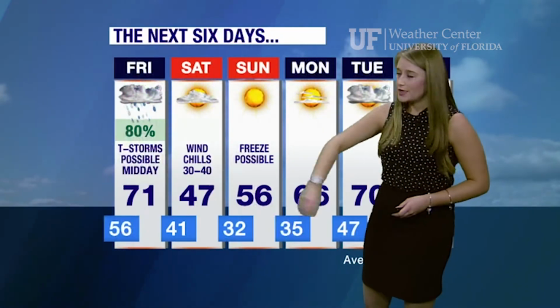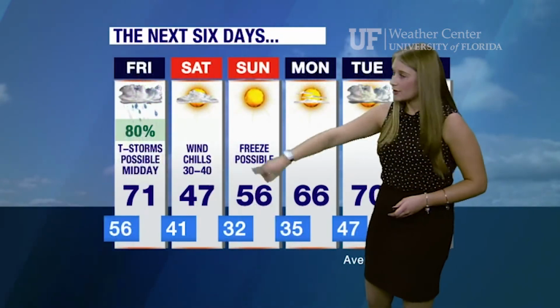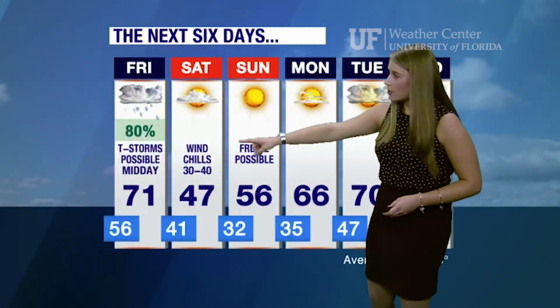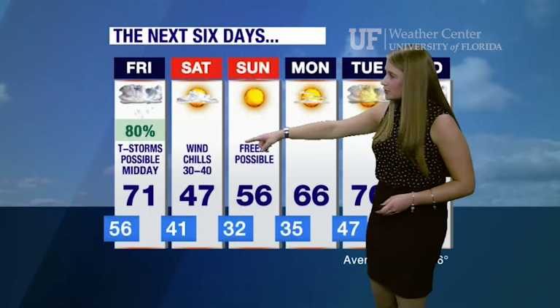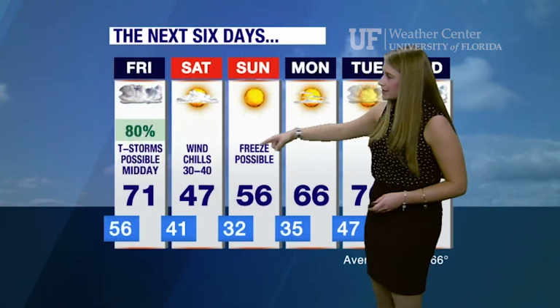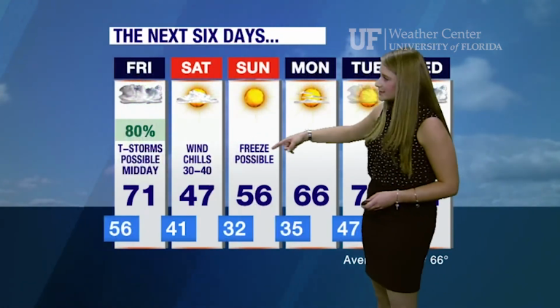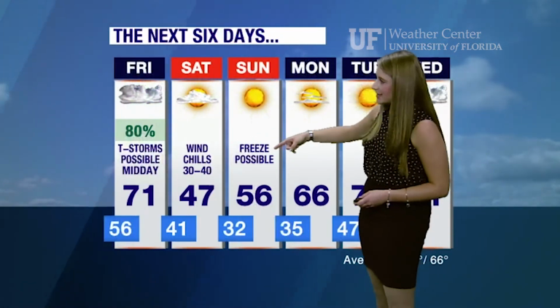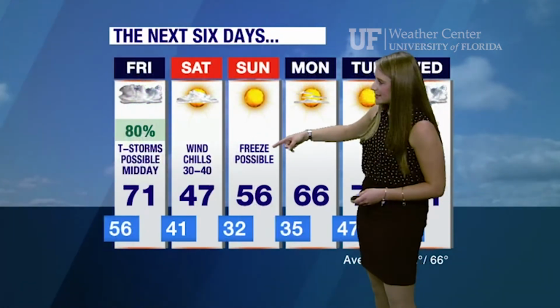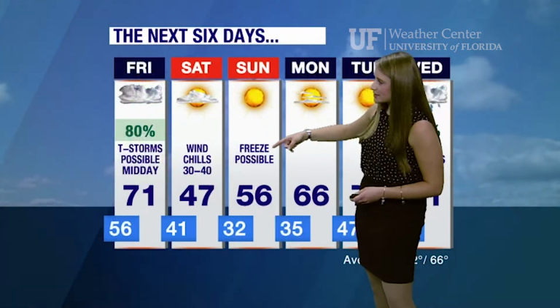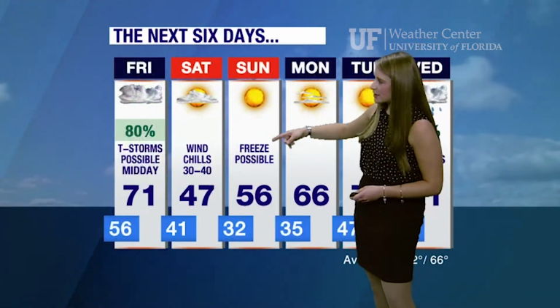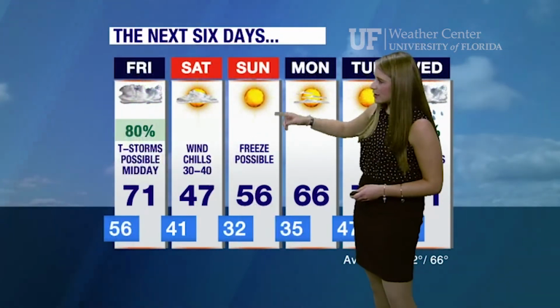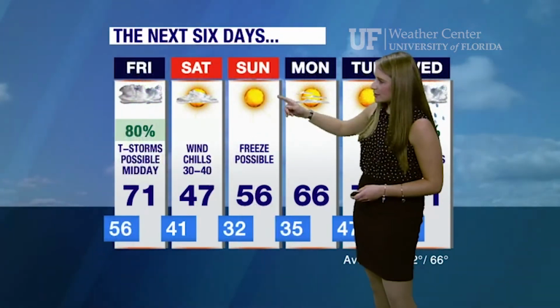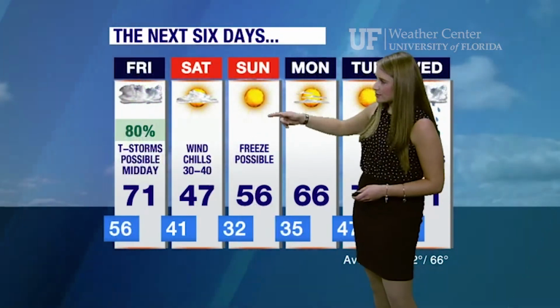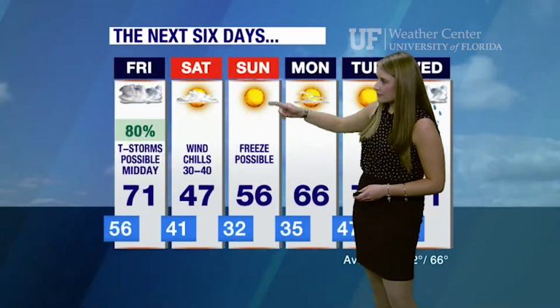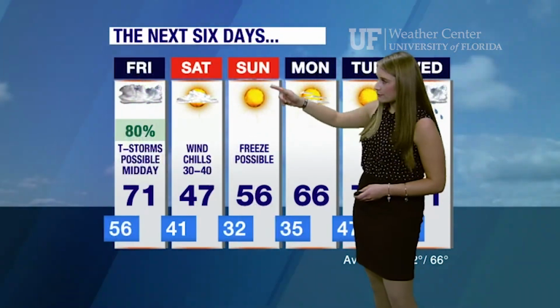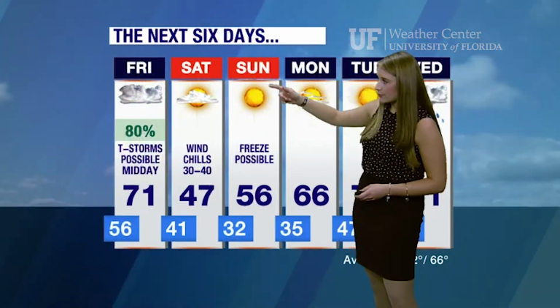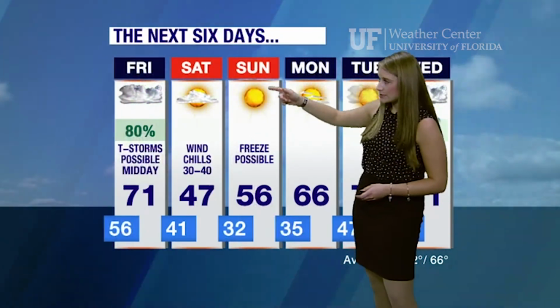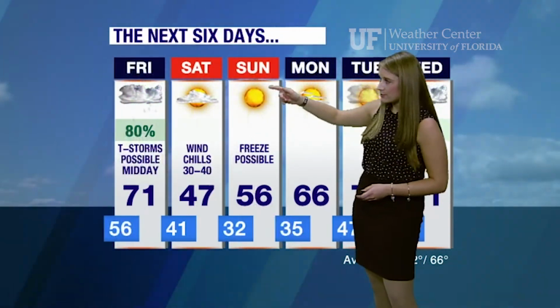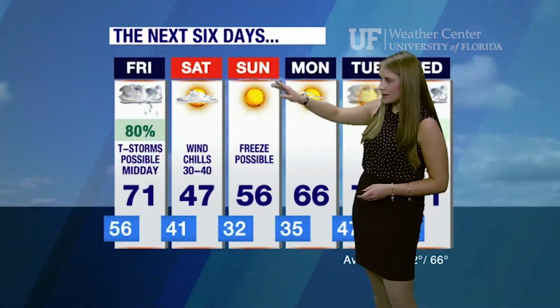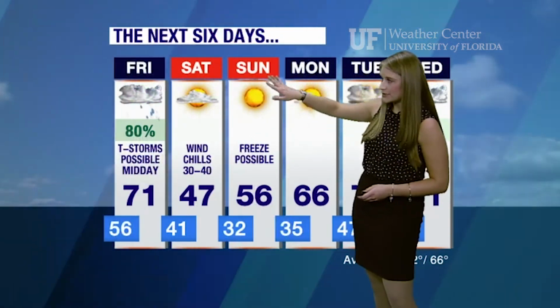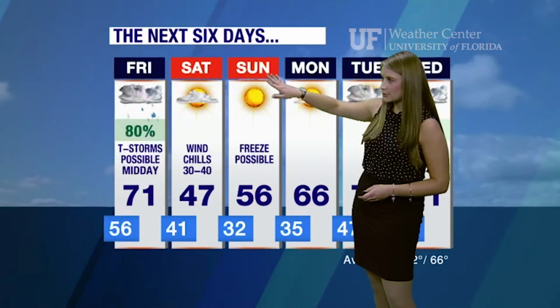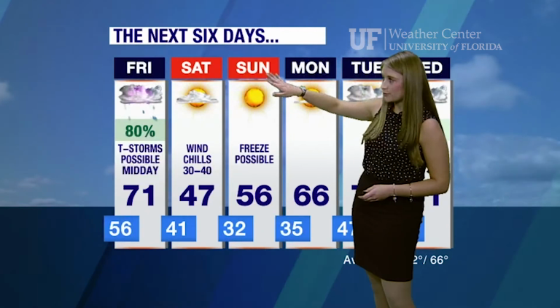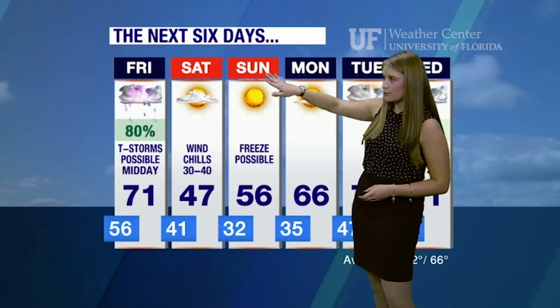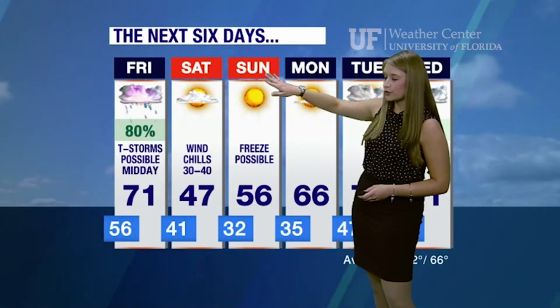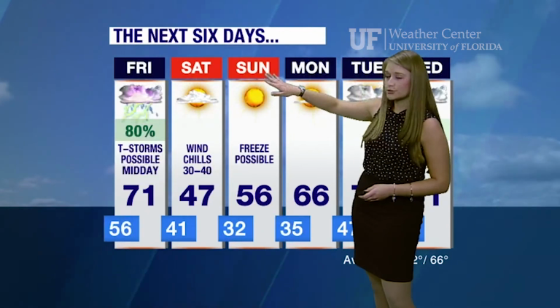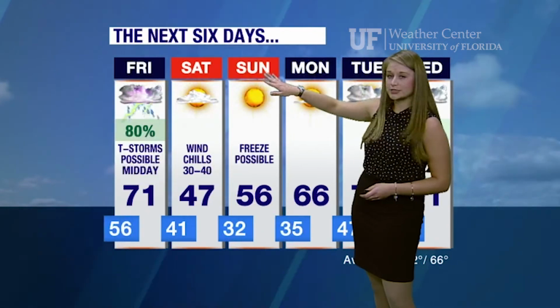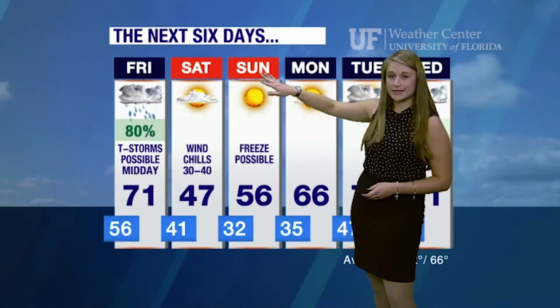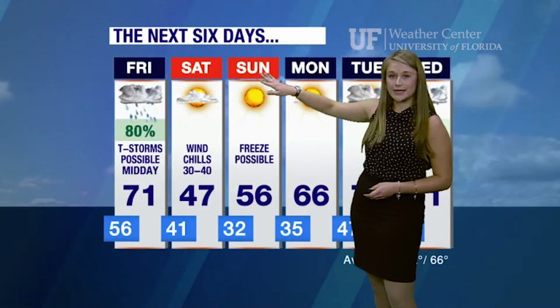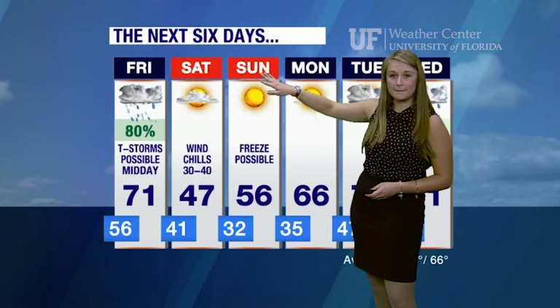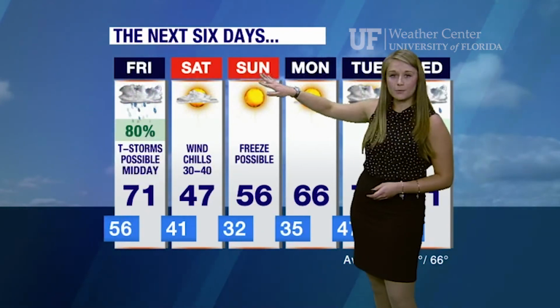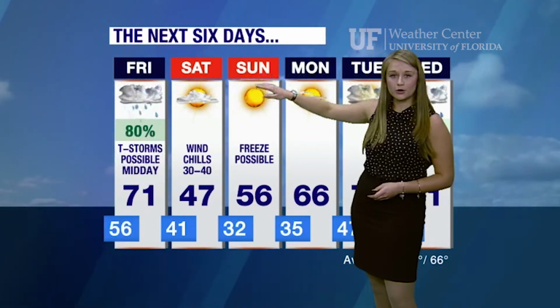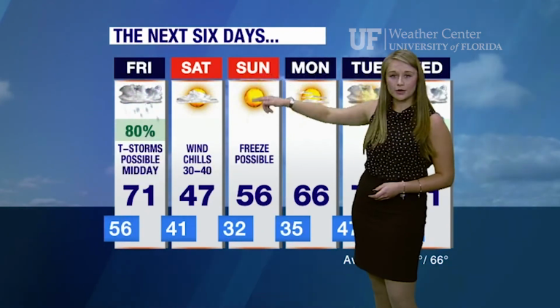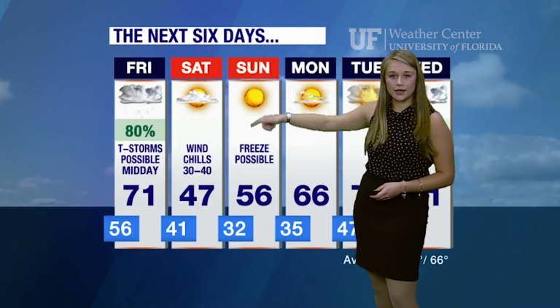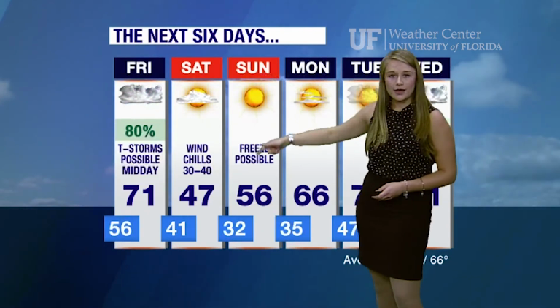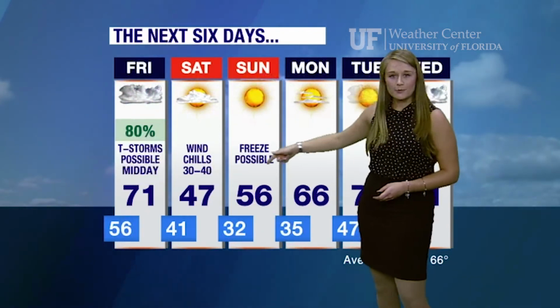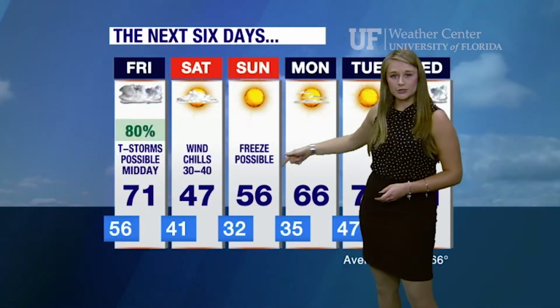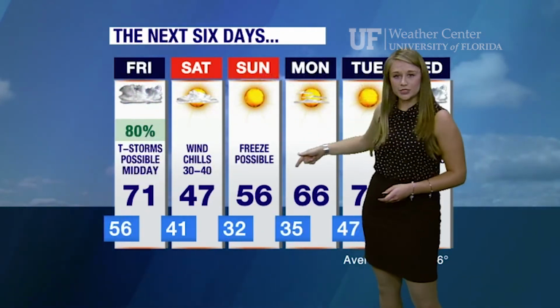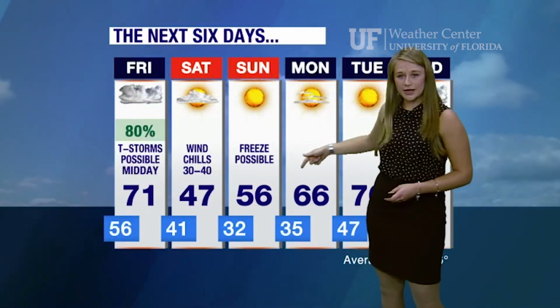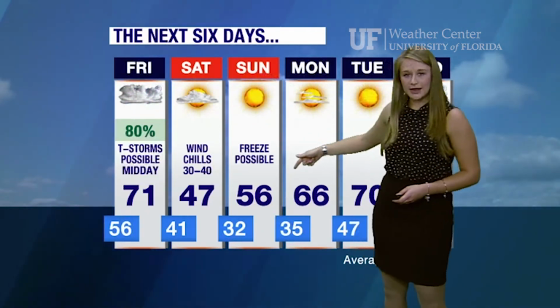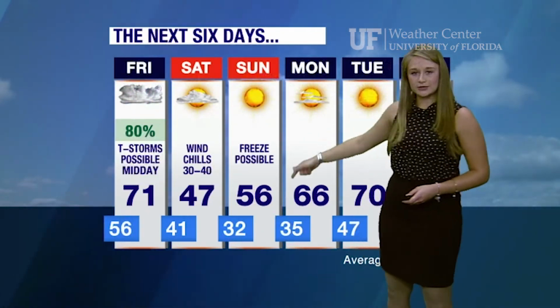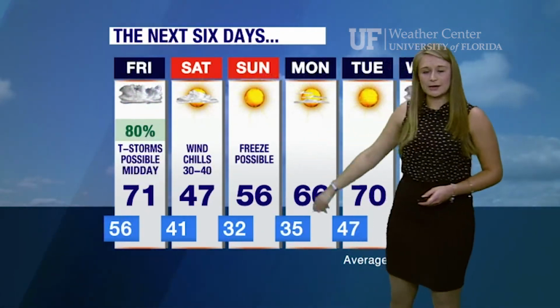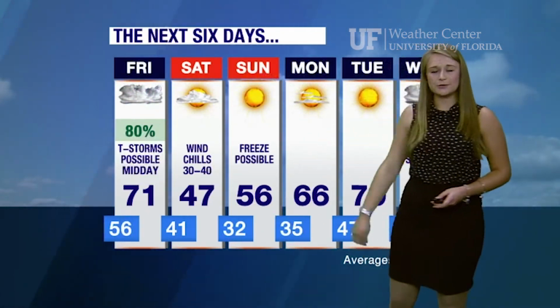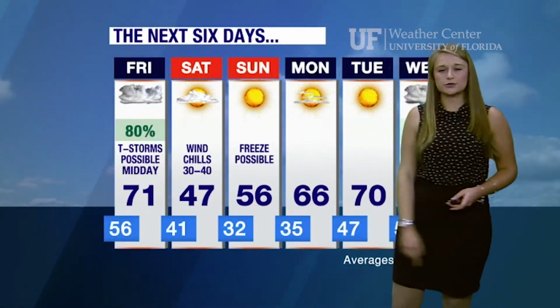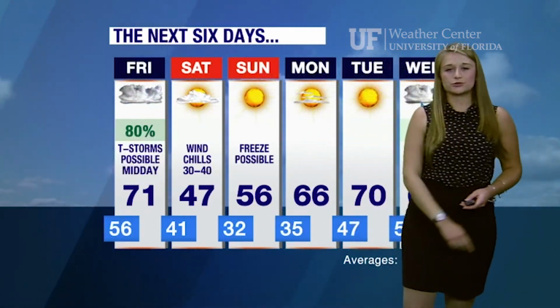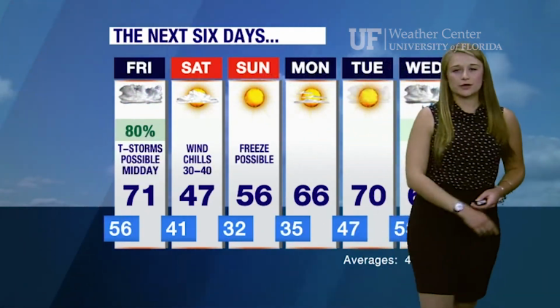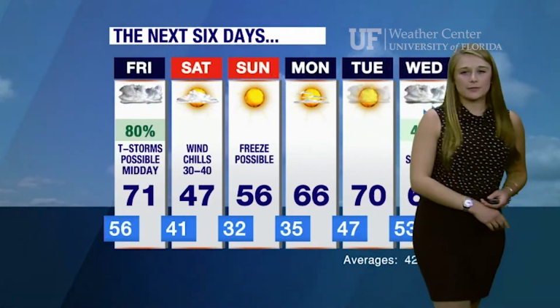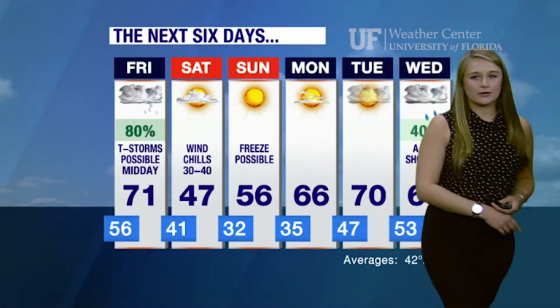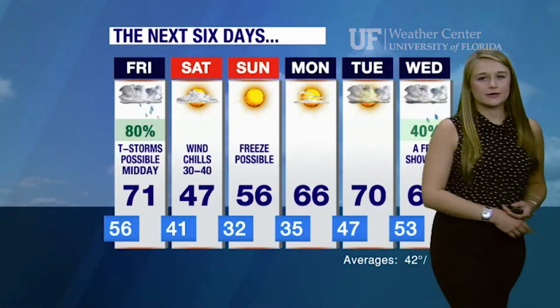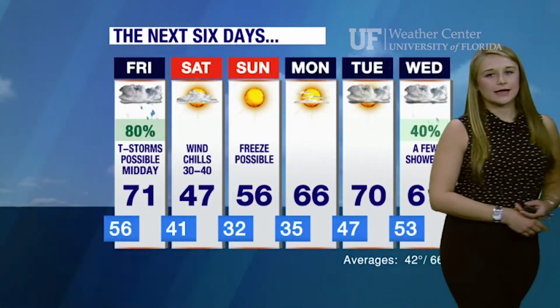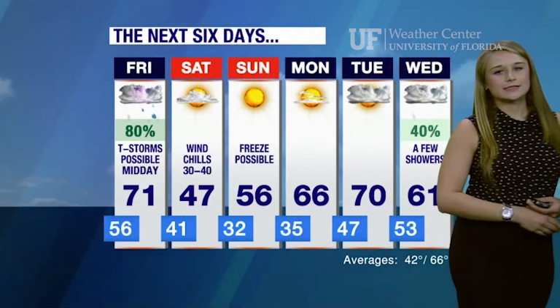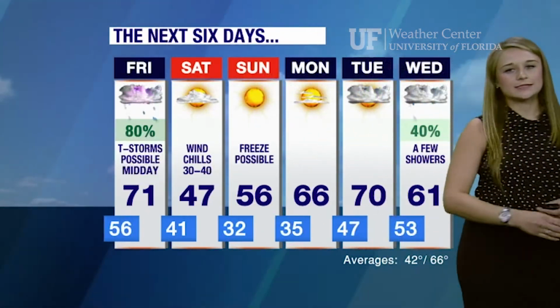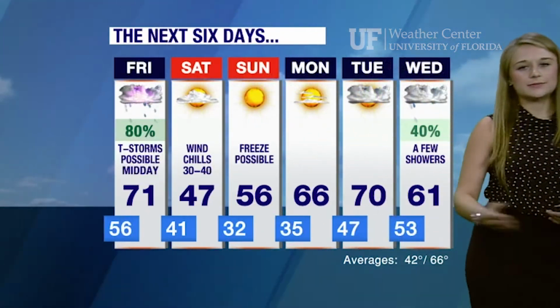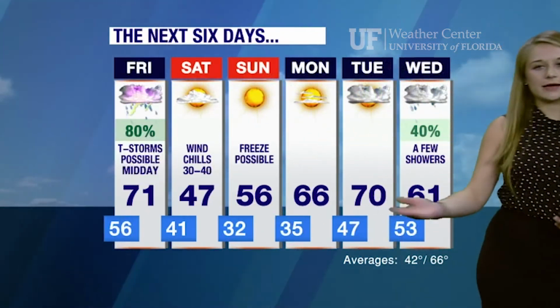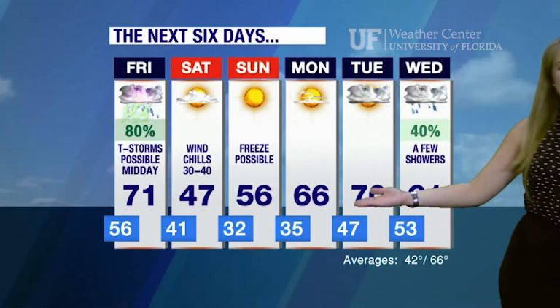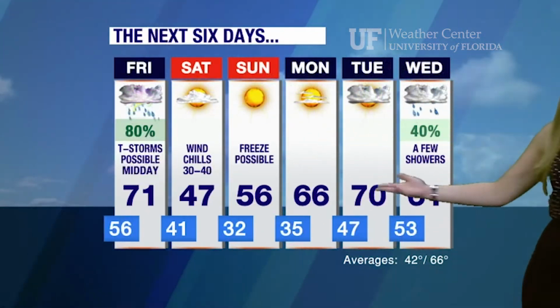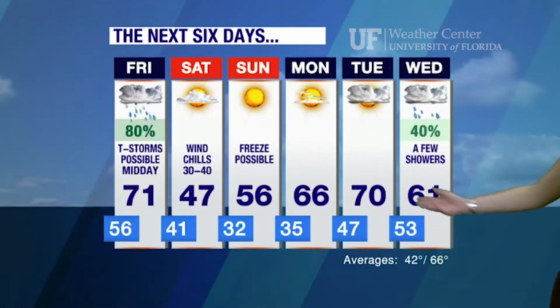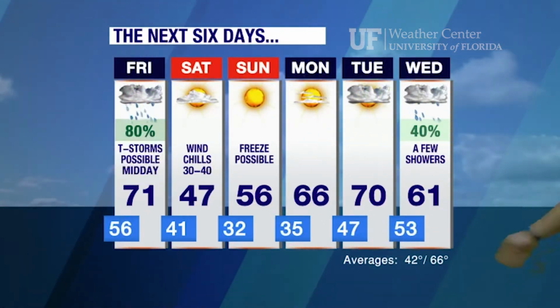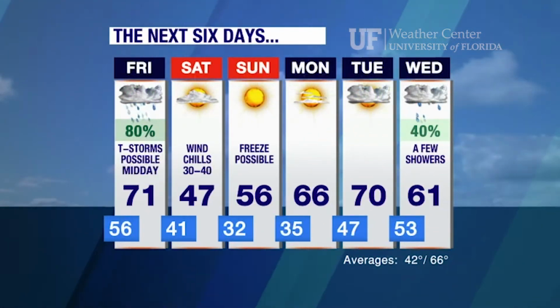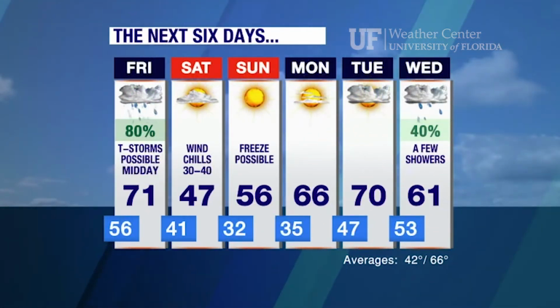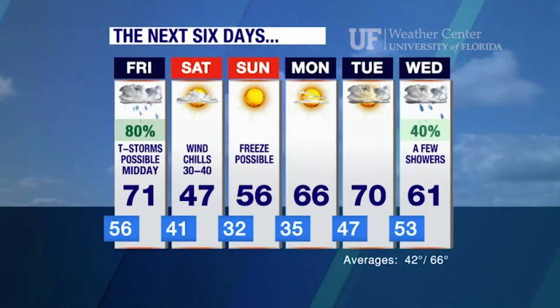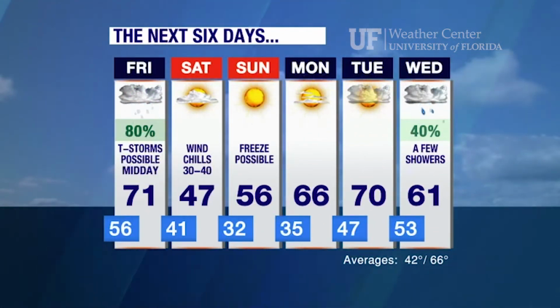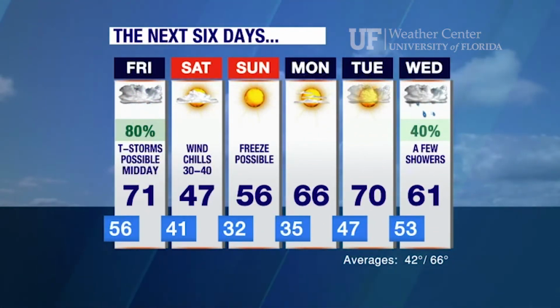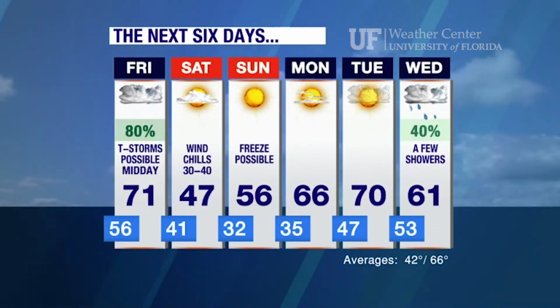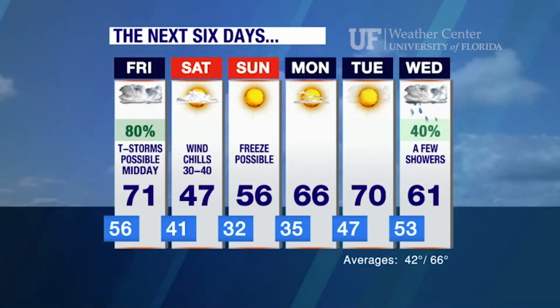The cold doesn't last long. We do have a freeze possible for Sunday morning, but temperatures rebound nicely back to seasonal for Monday.